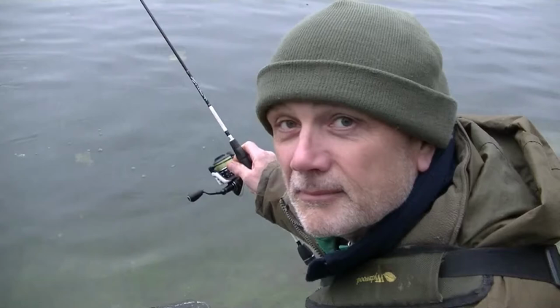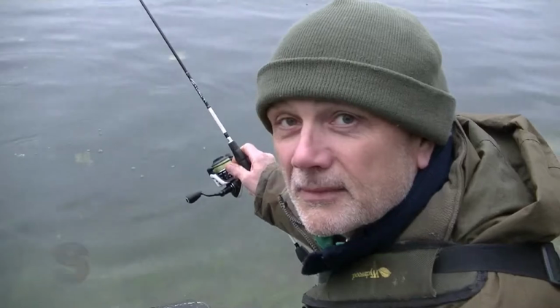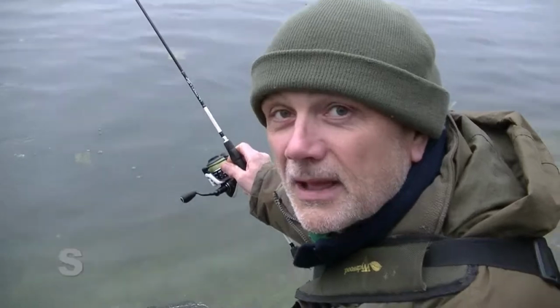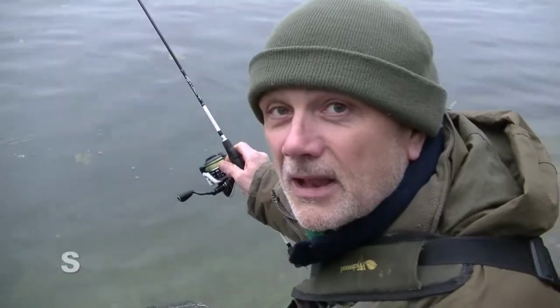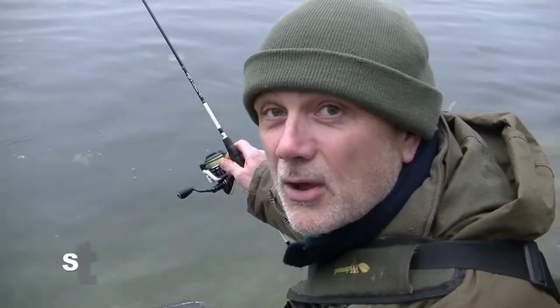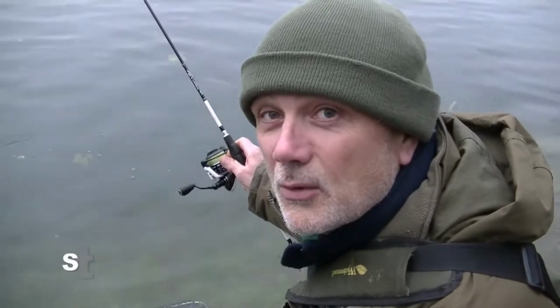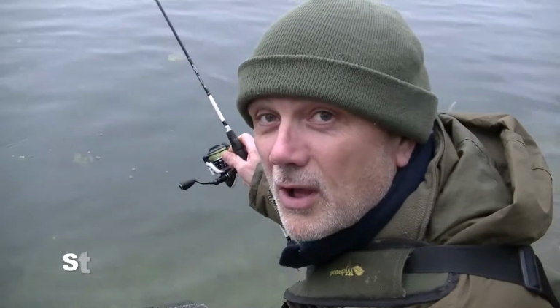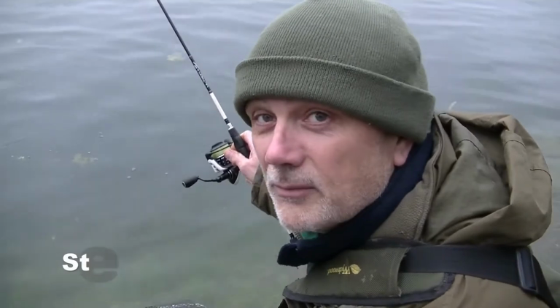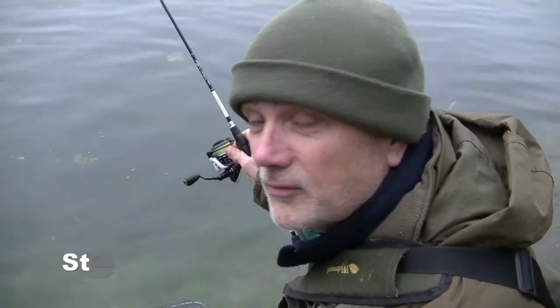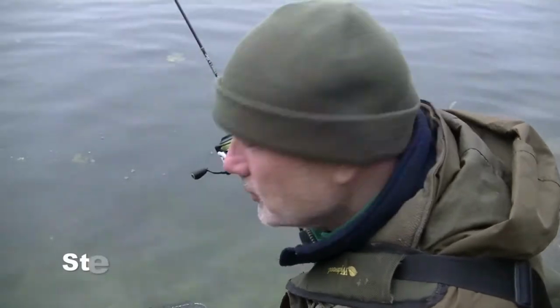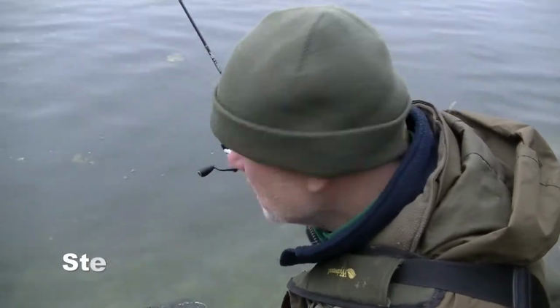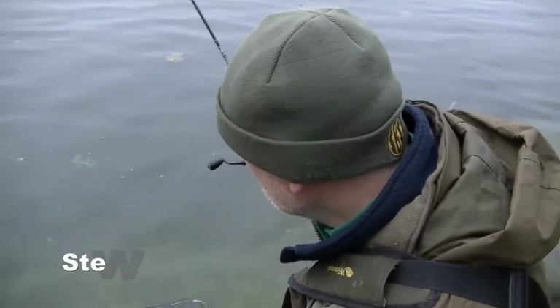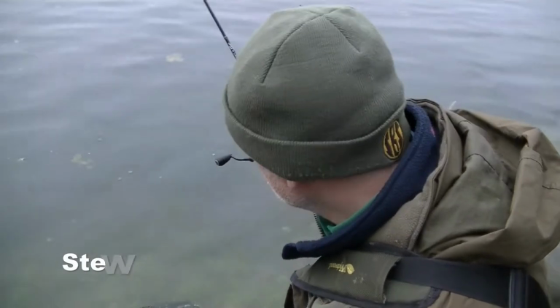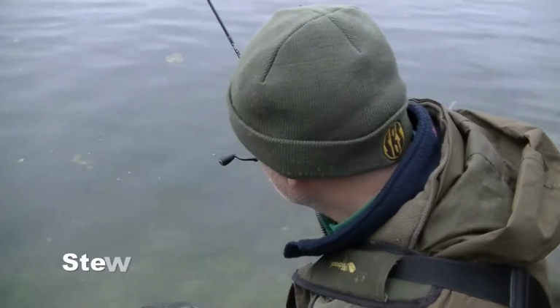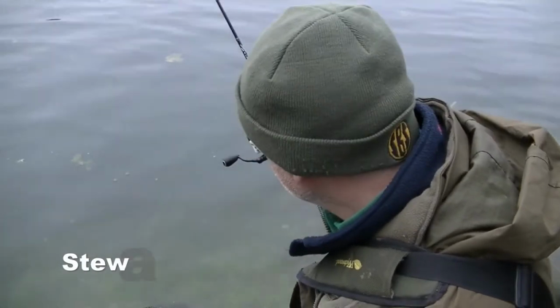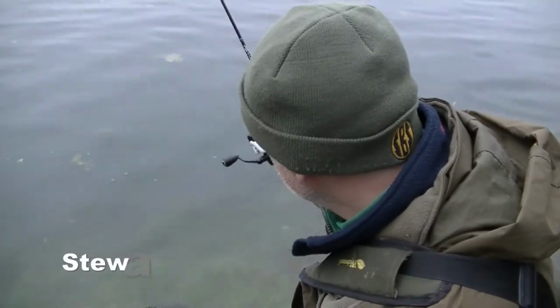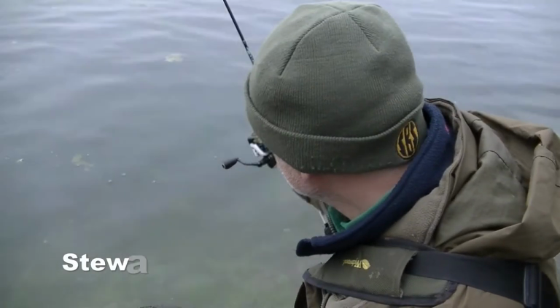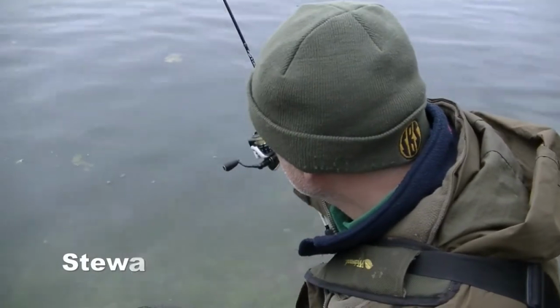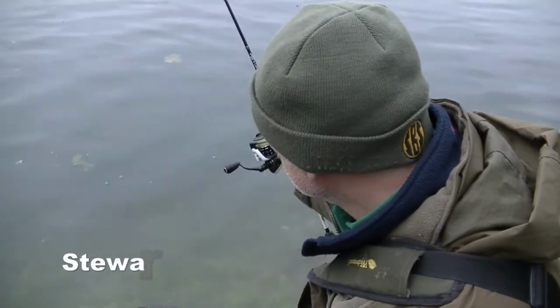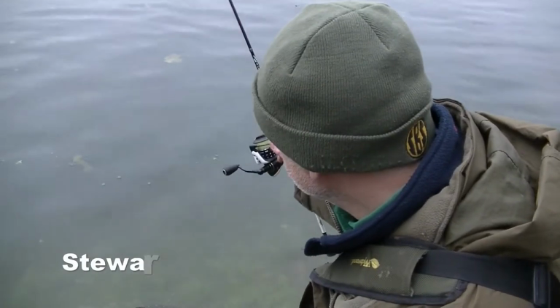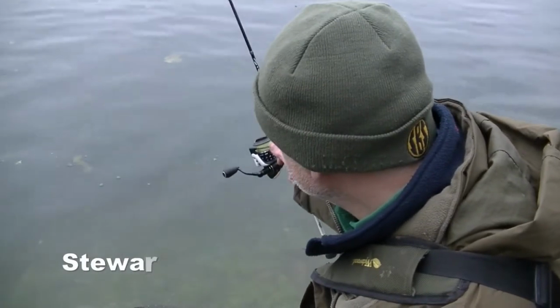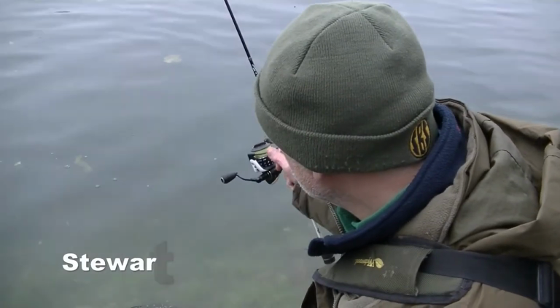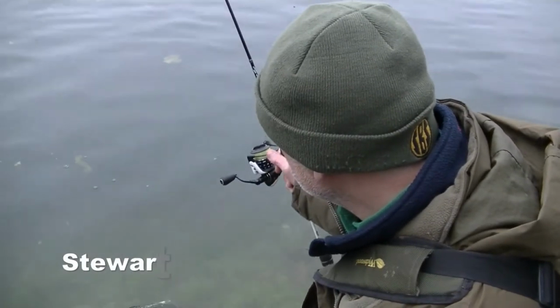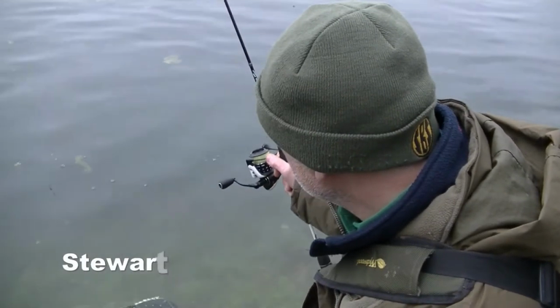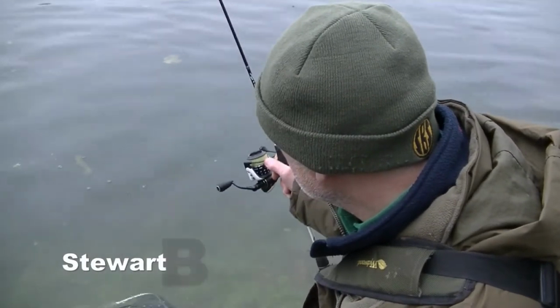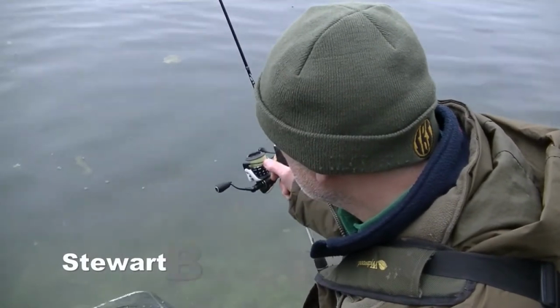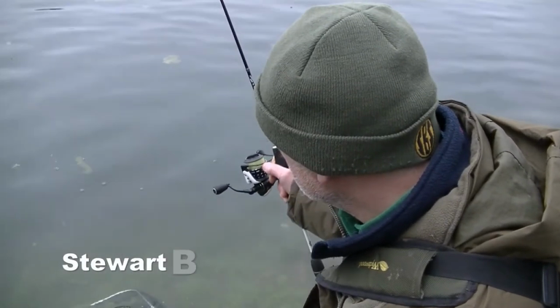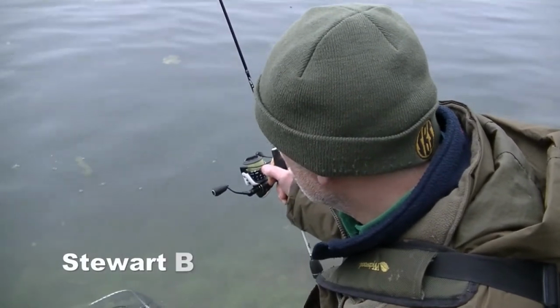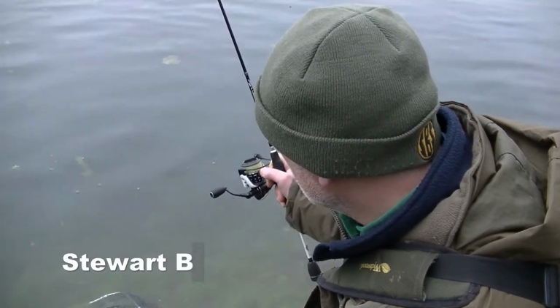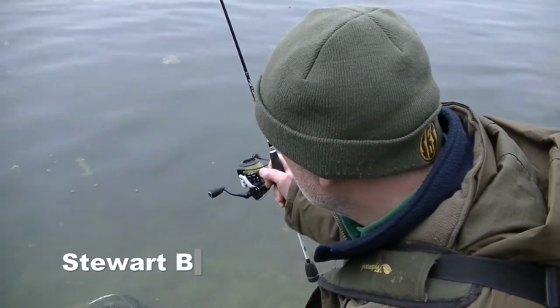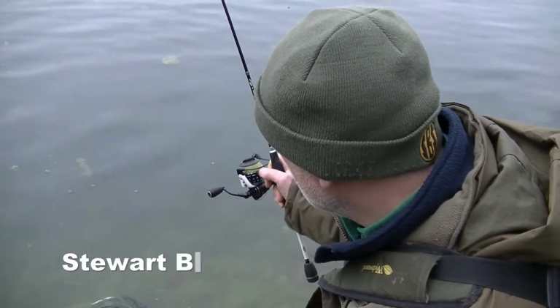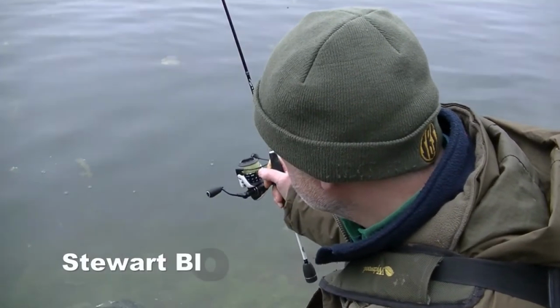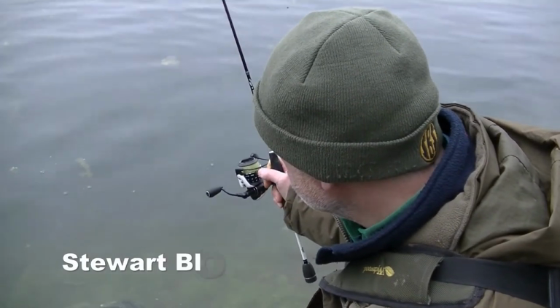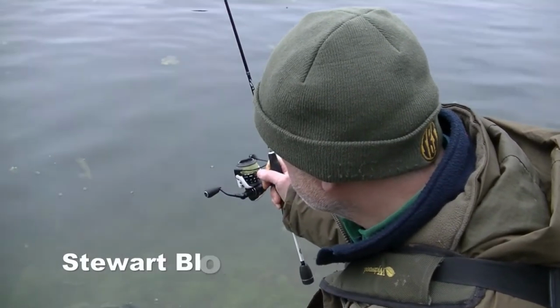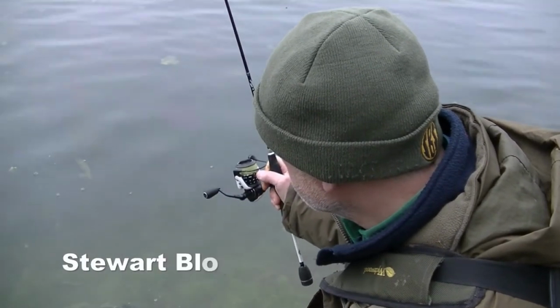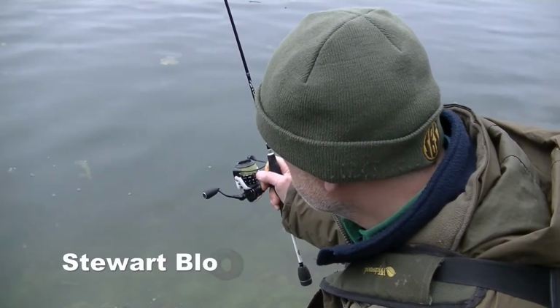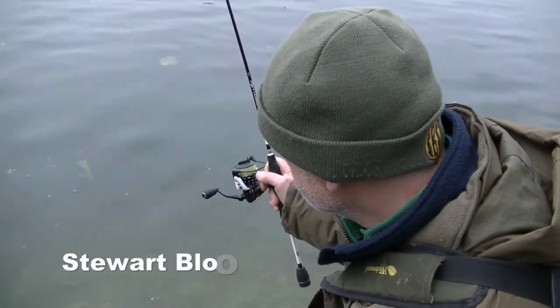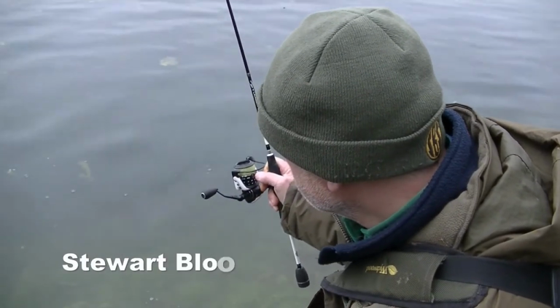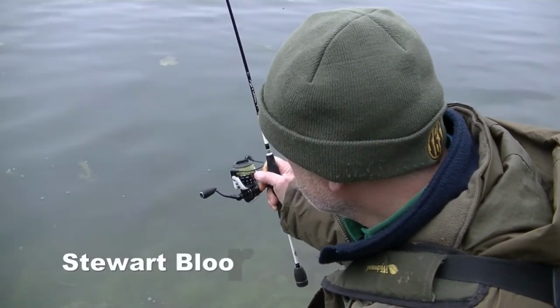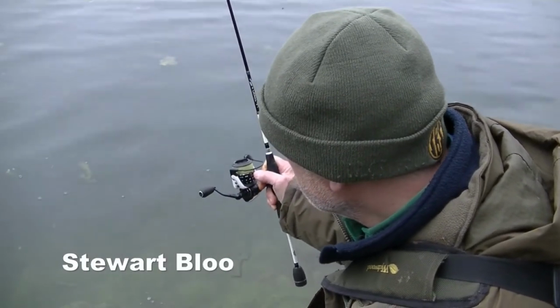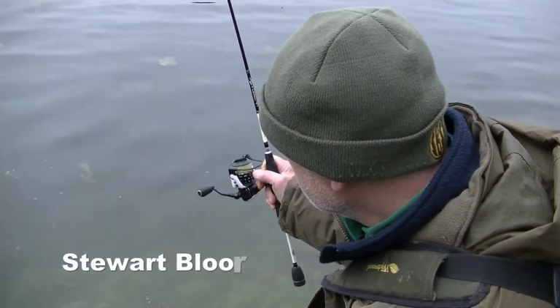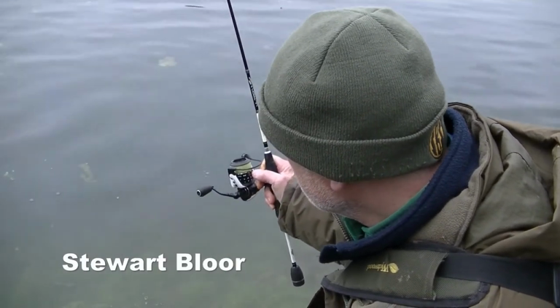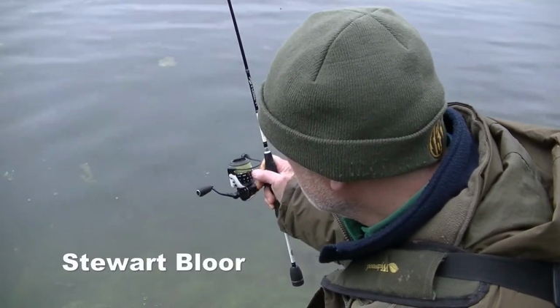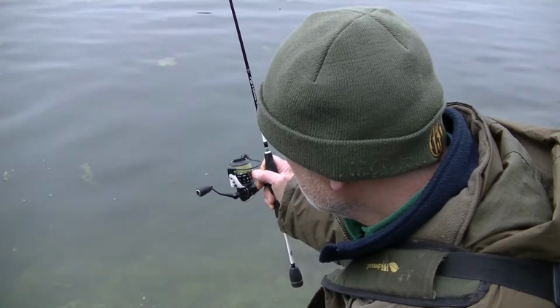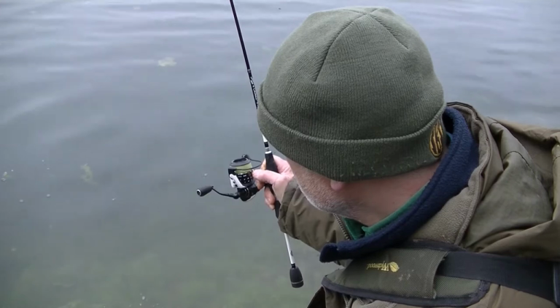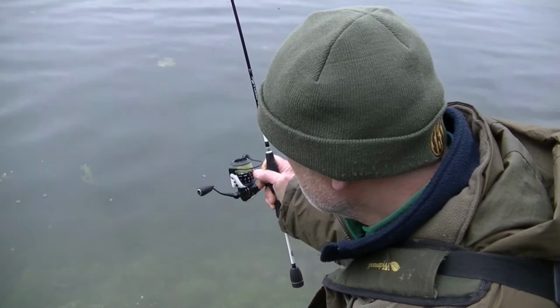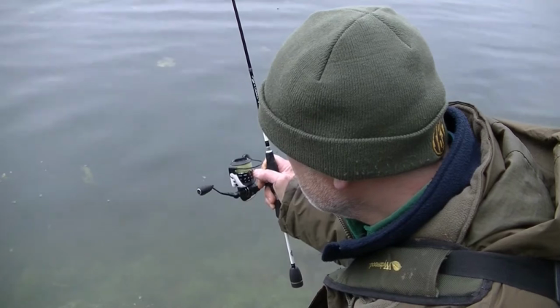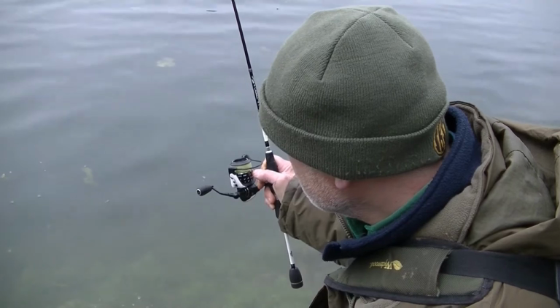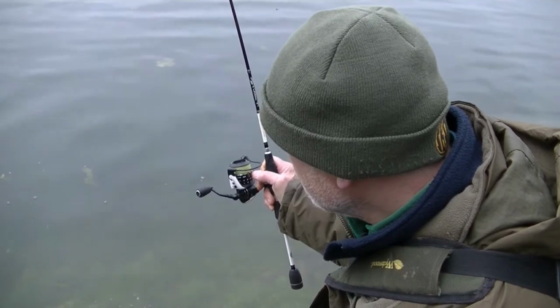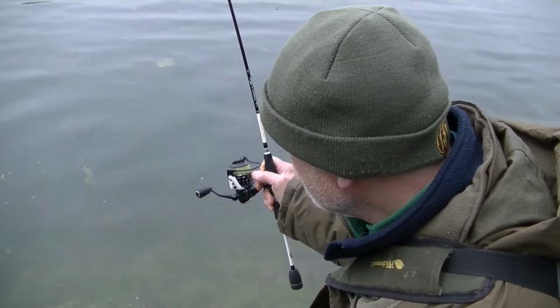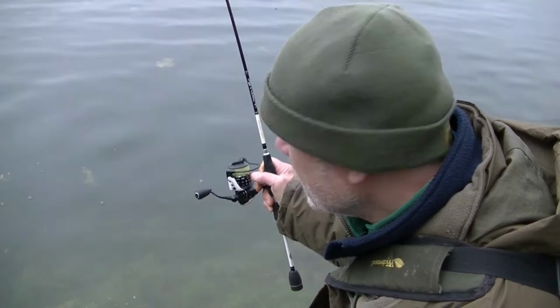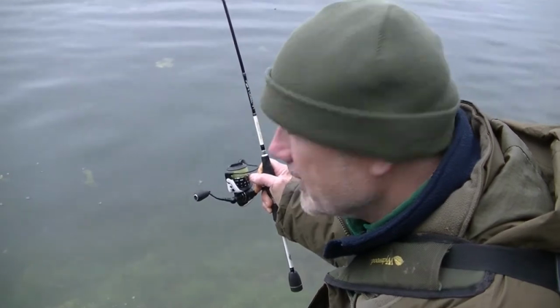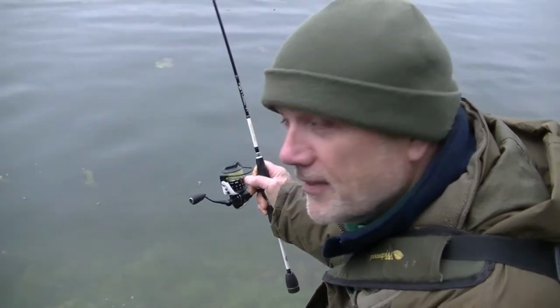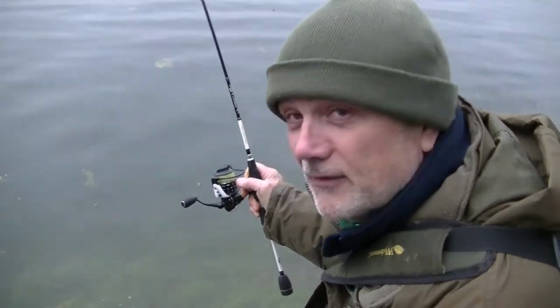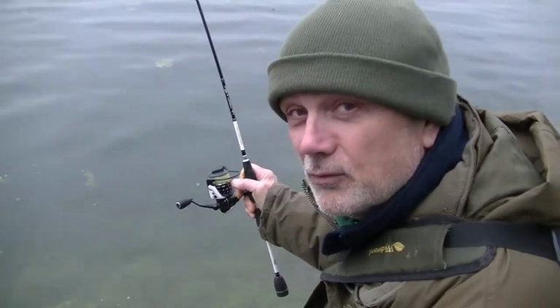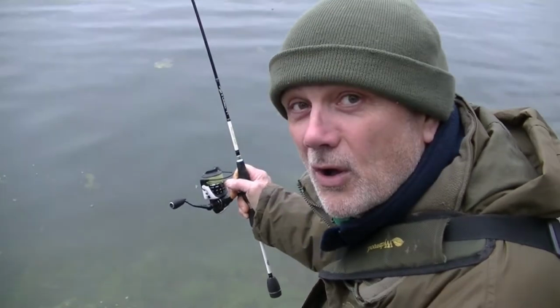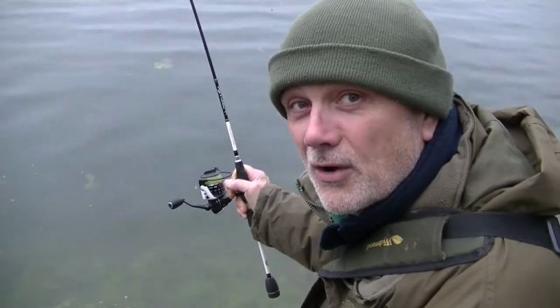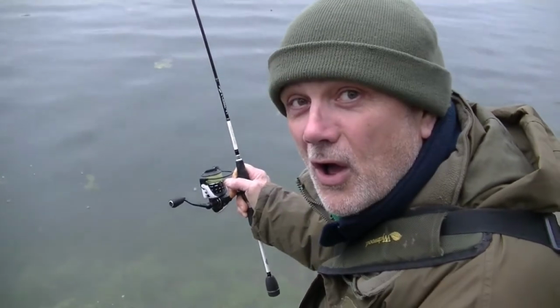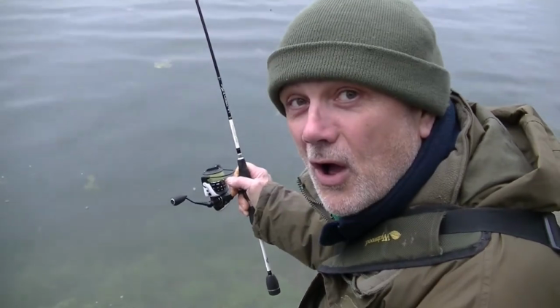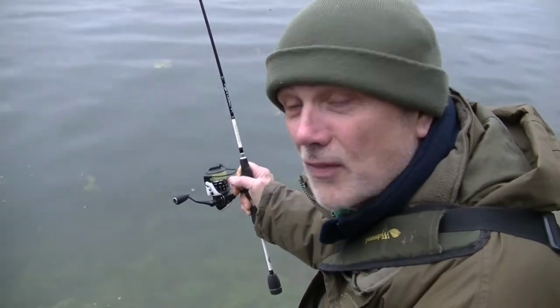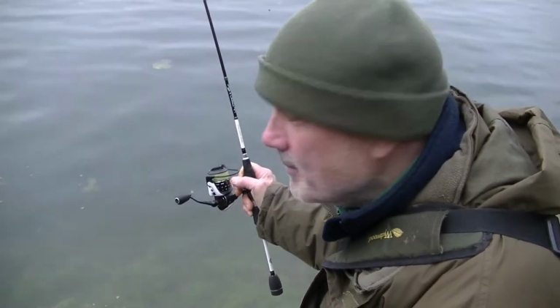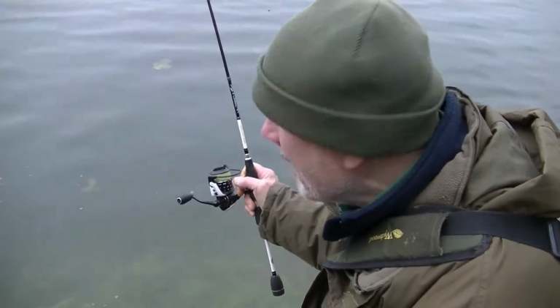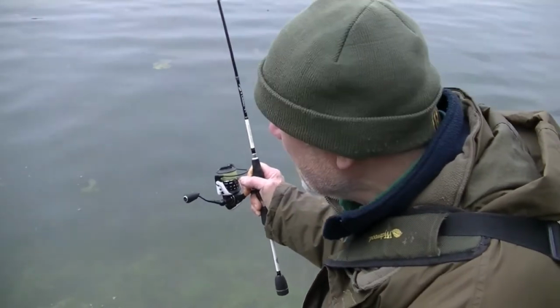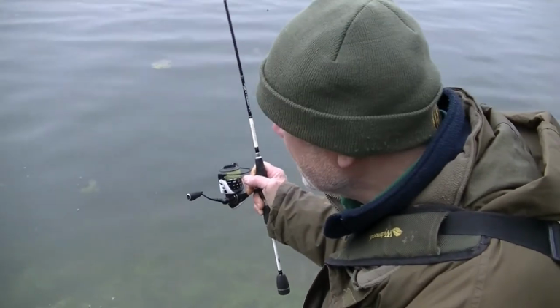Hello, I'm Stuart Blore. I've already lost a small pike, but hopefully I'll get this one on the bank.